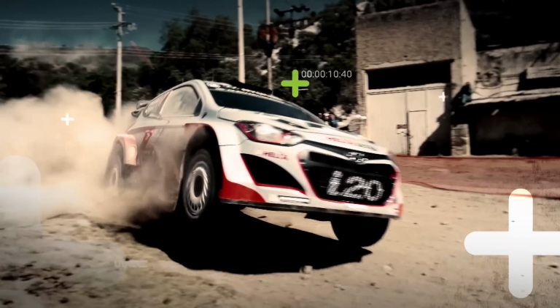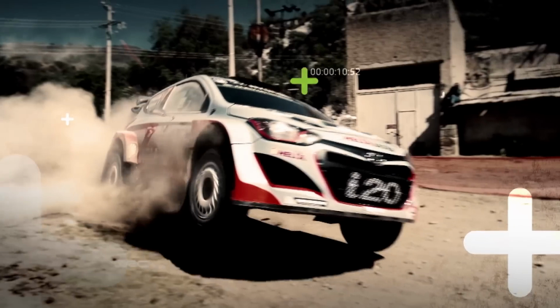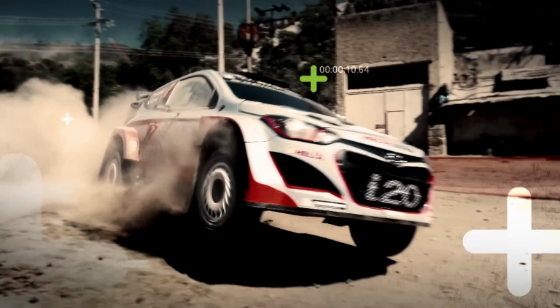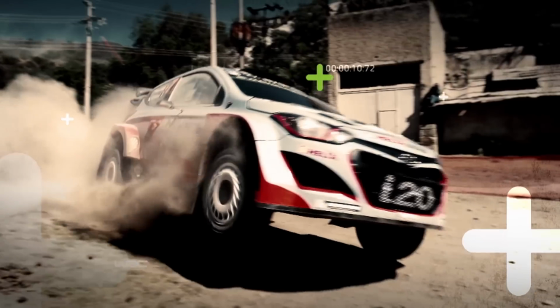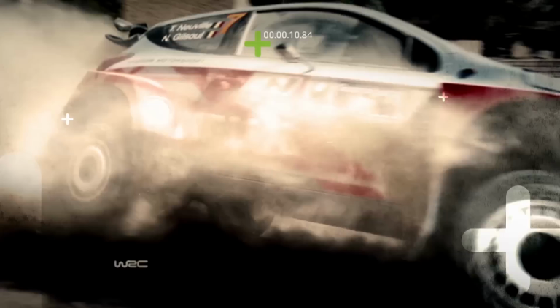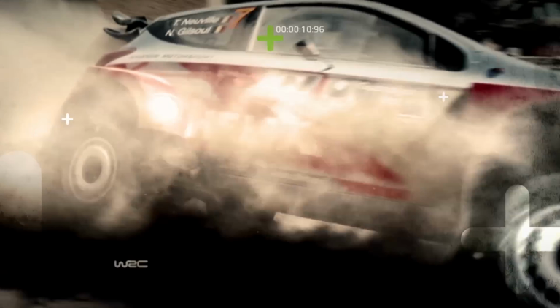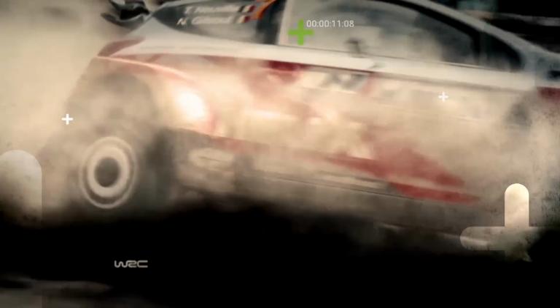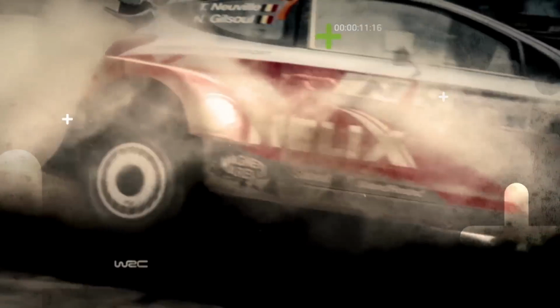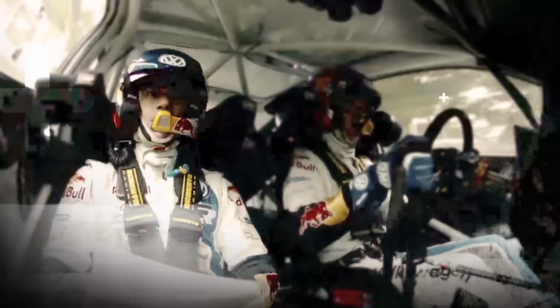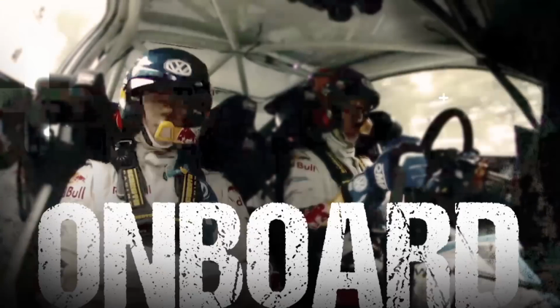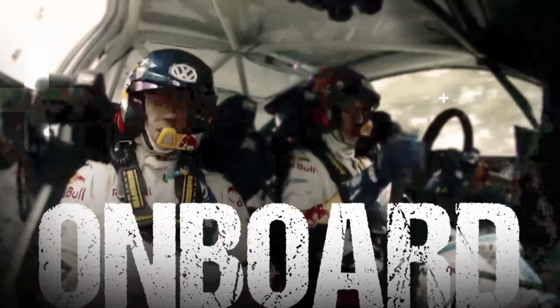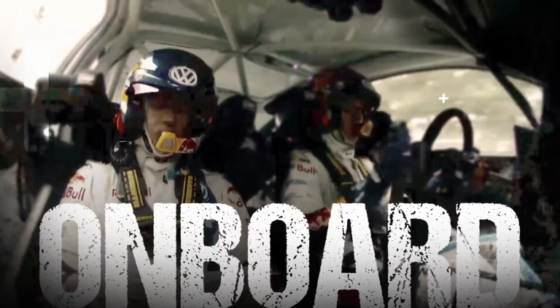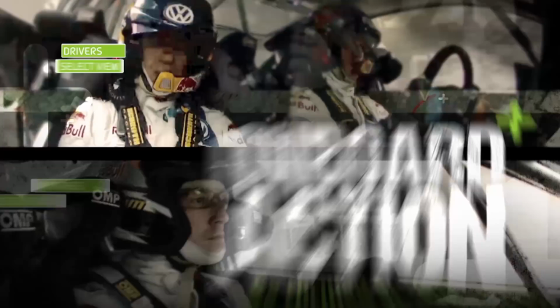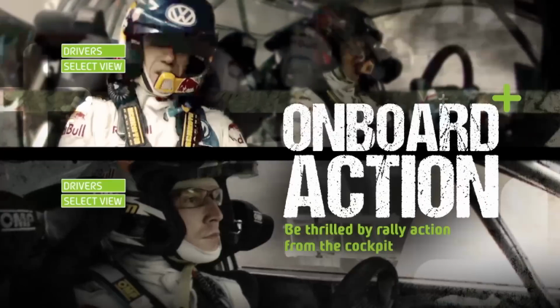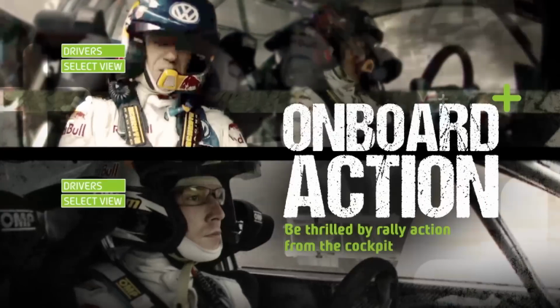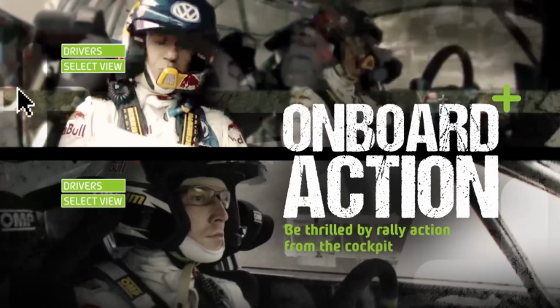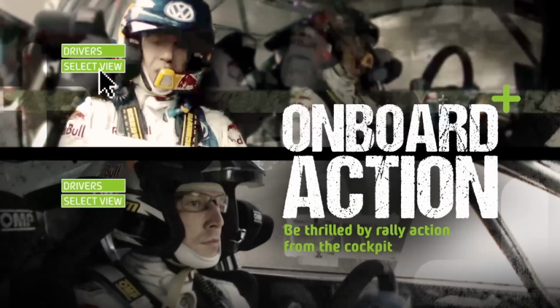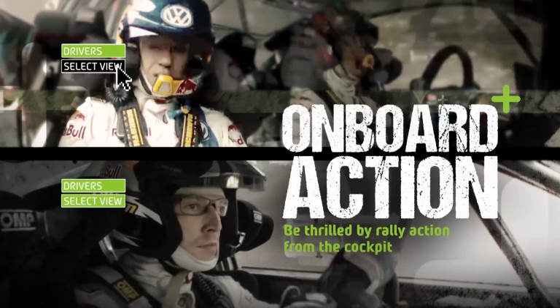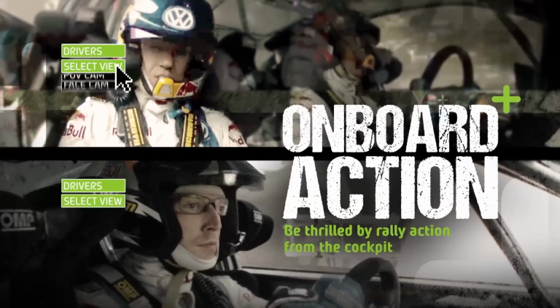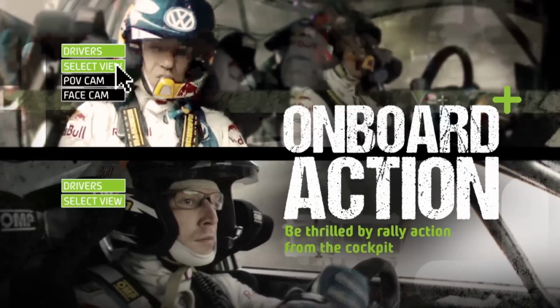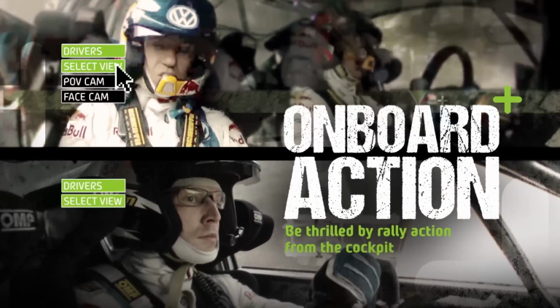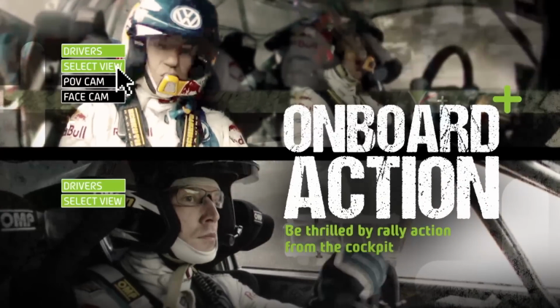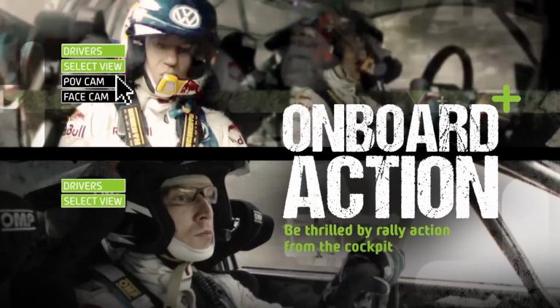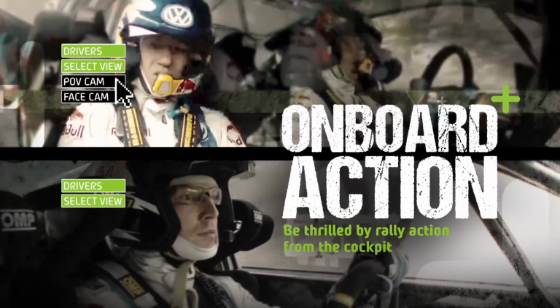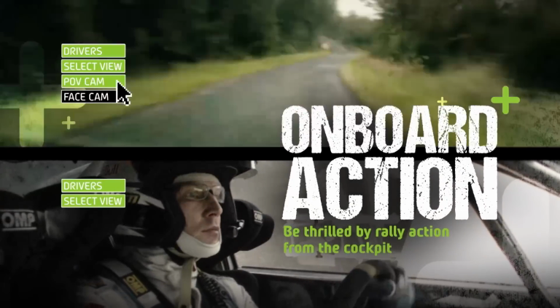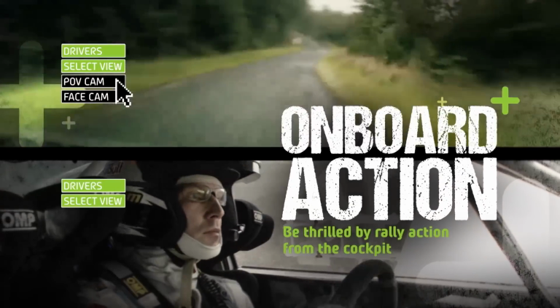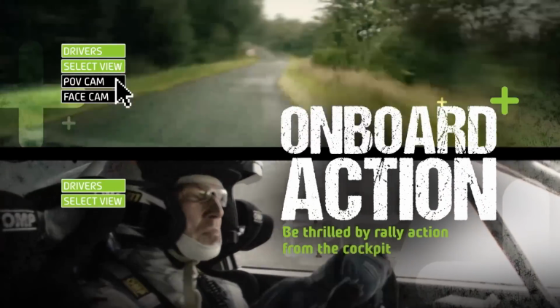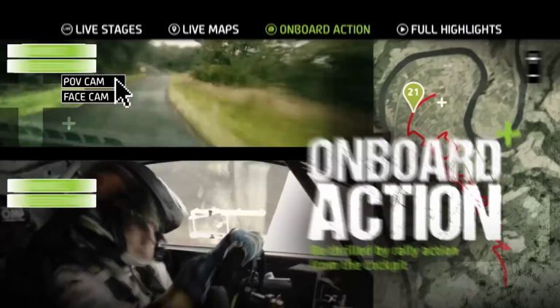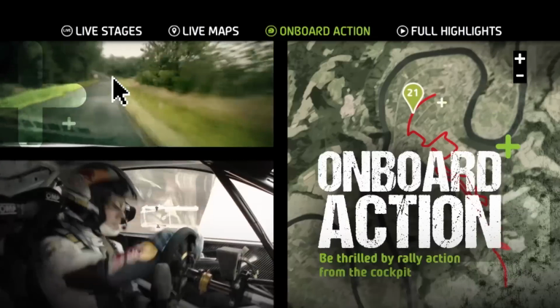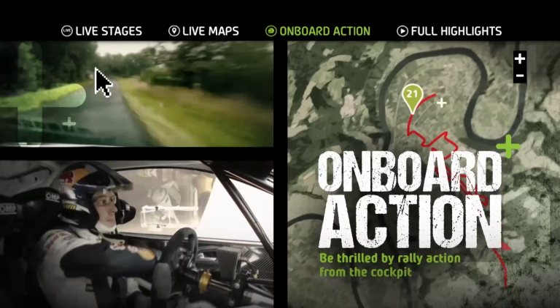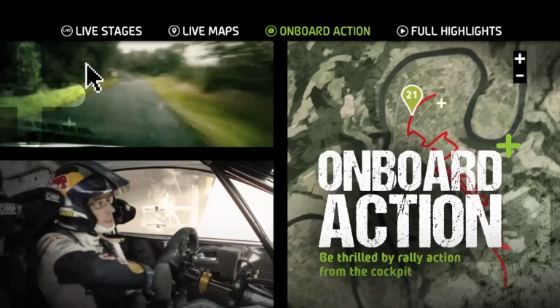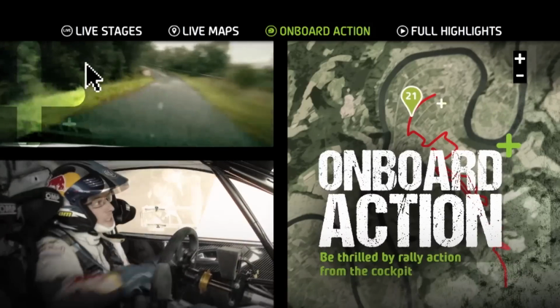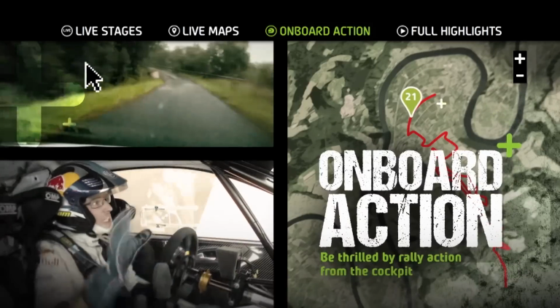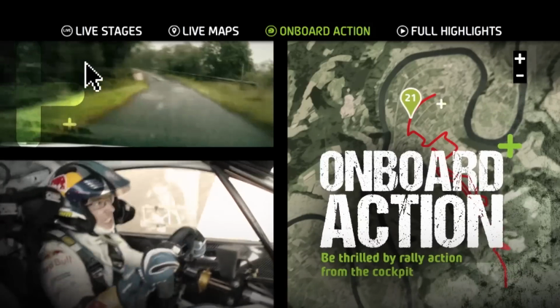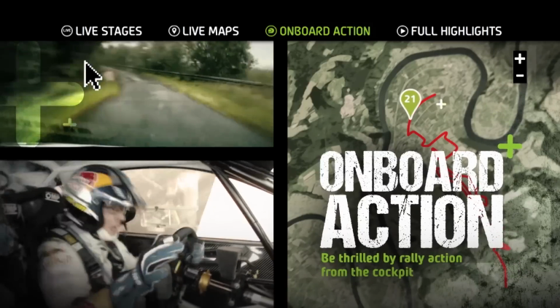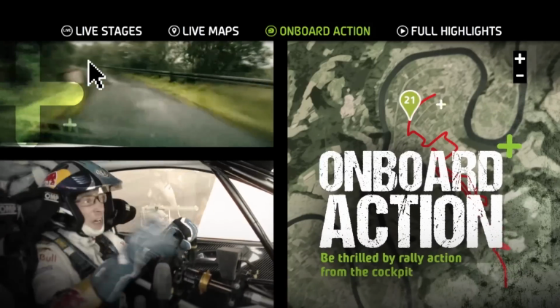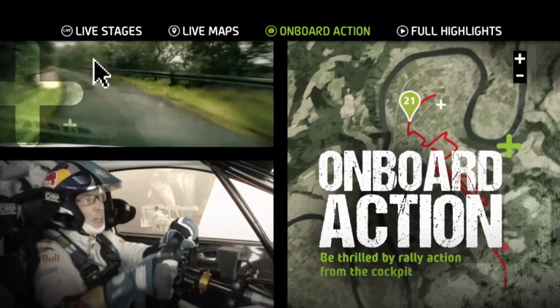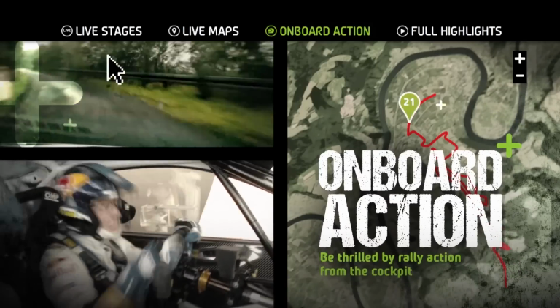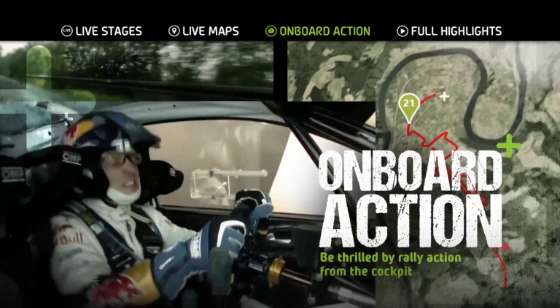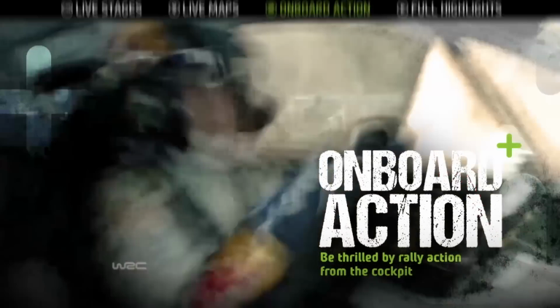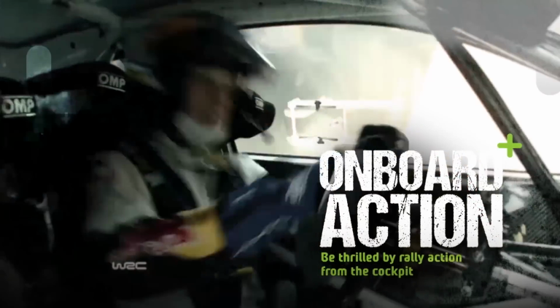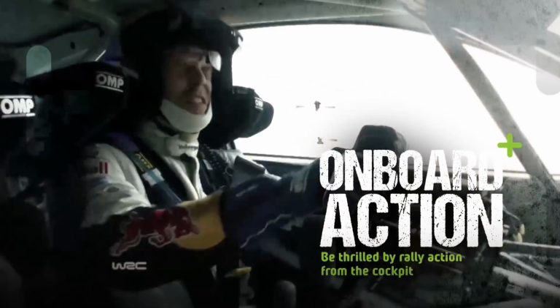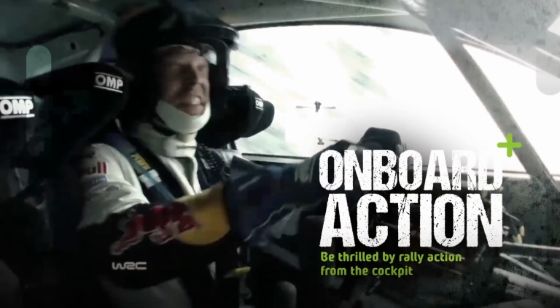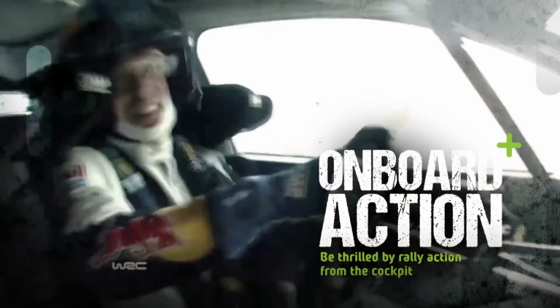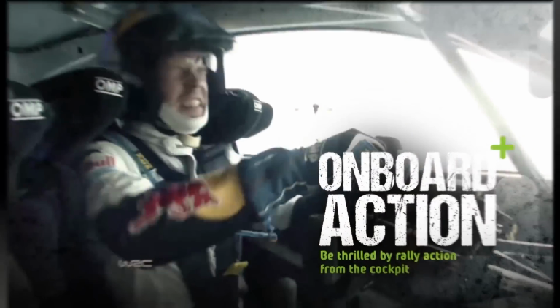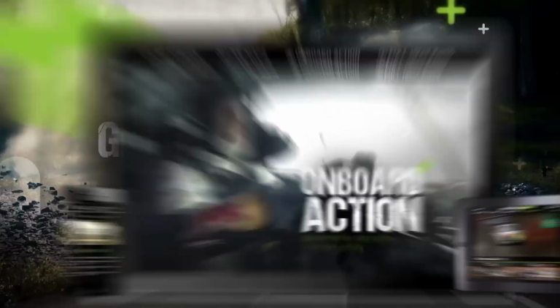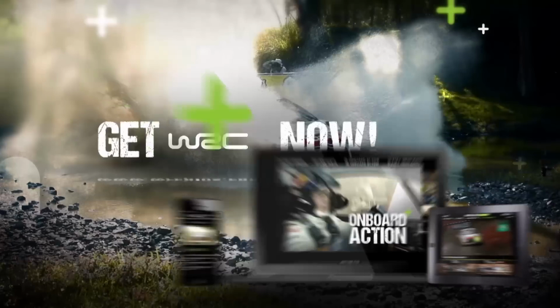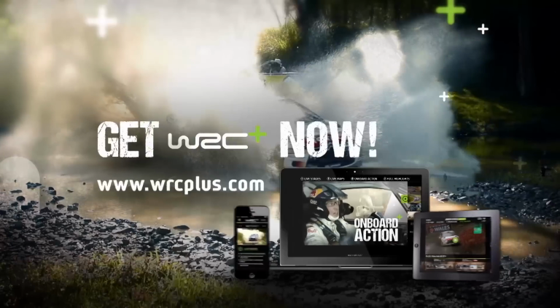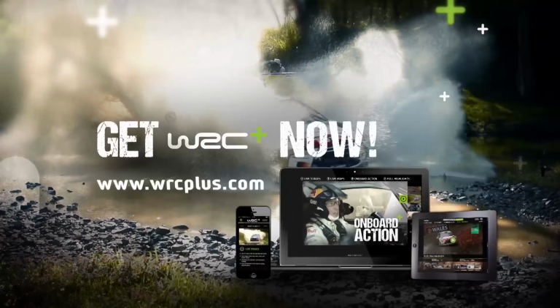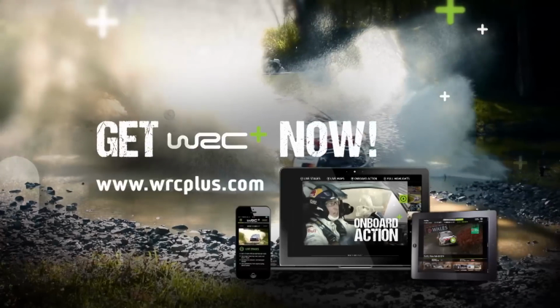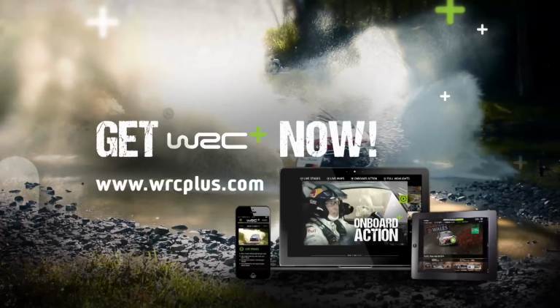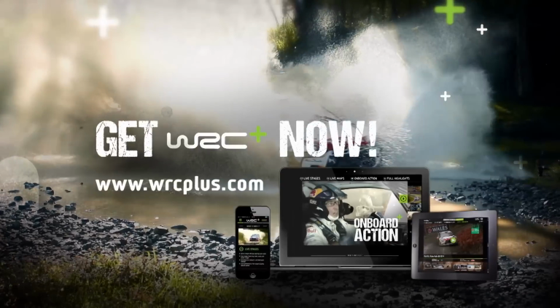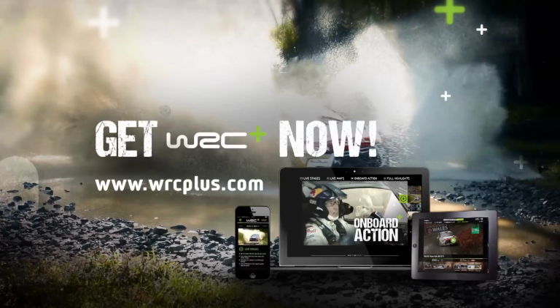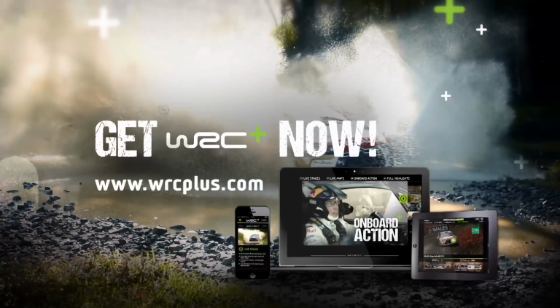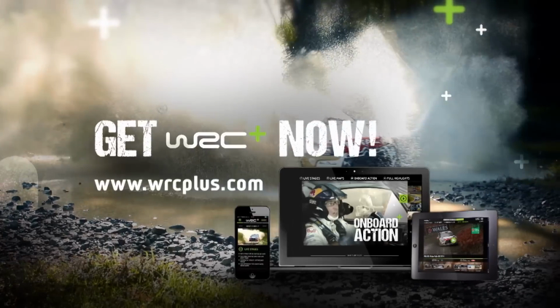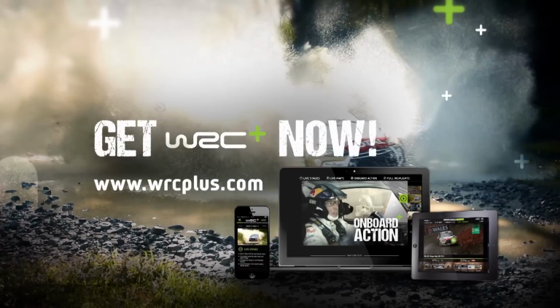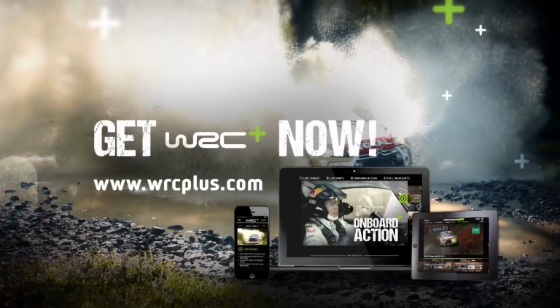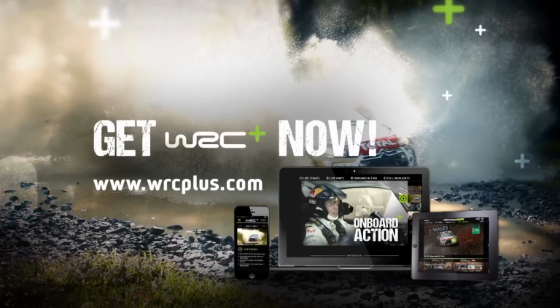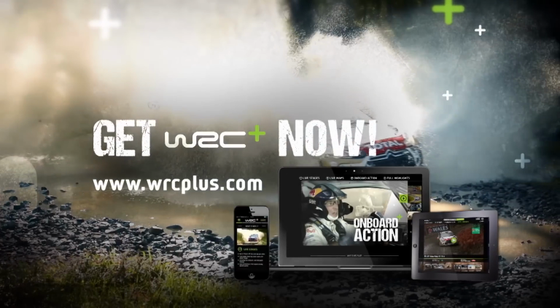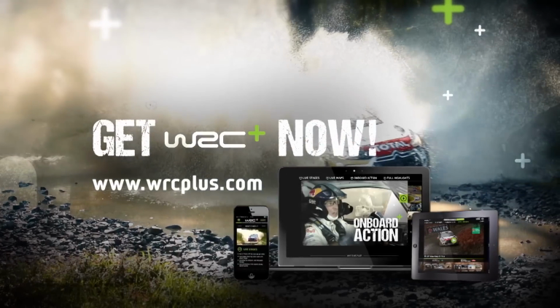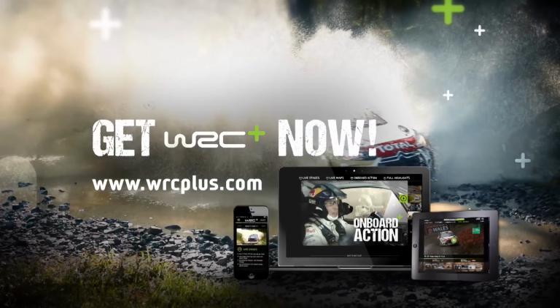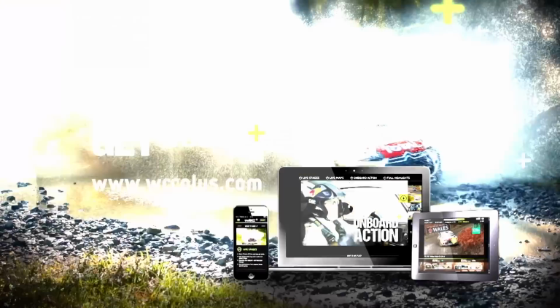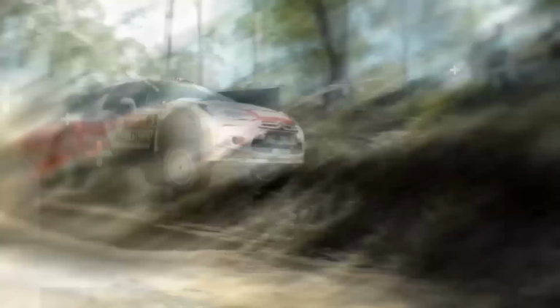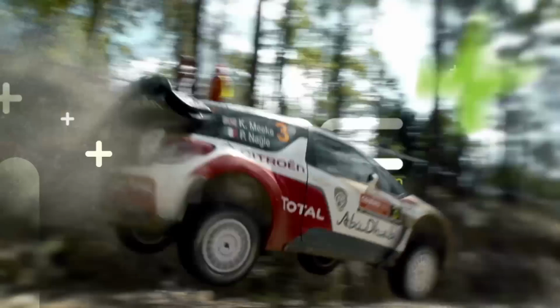Compare rival drivers with thrilling onboards at every stage of the rally. Get WRC Plus now.